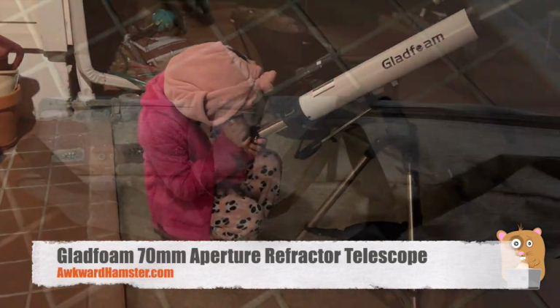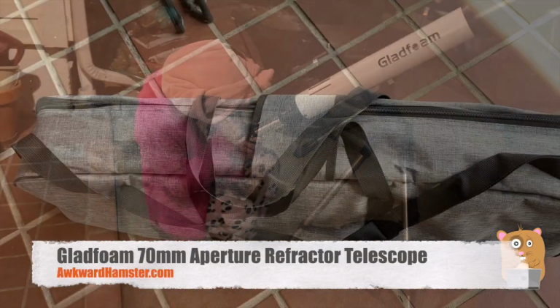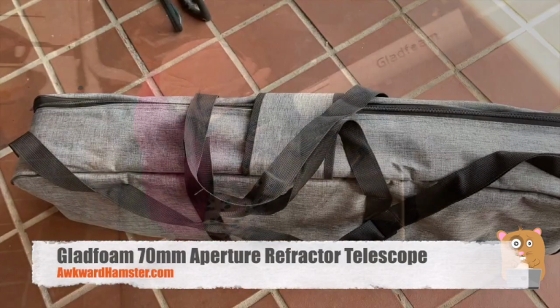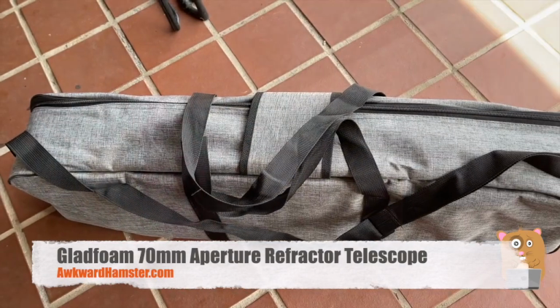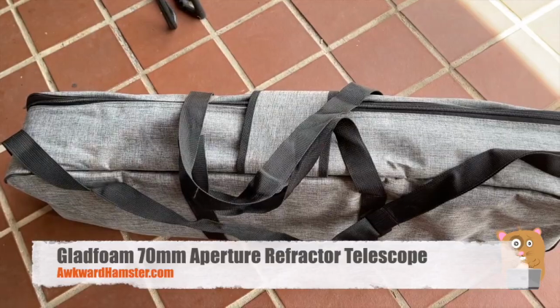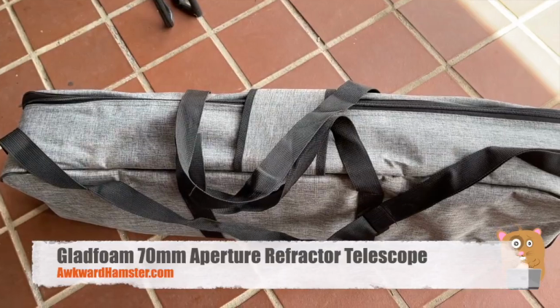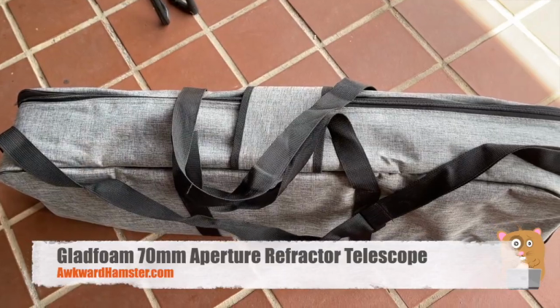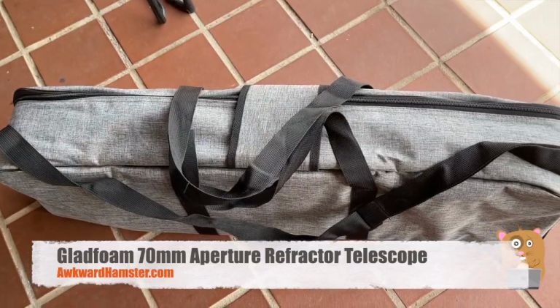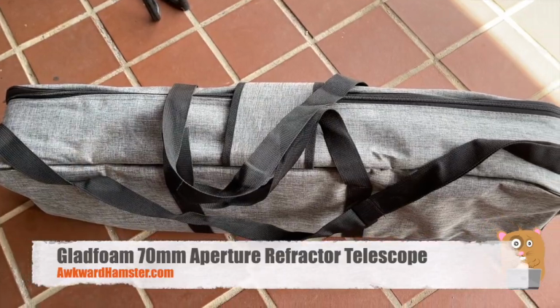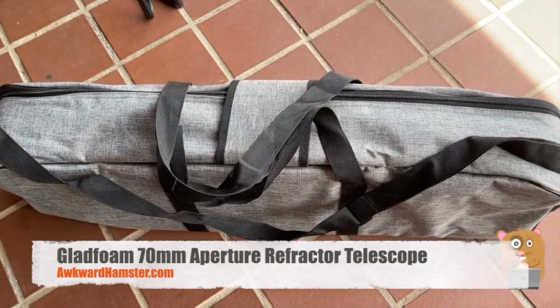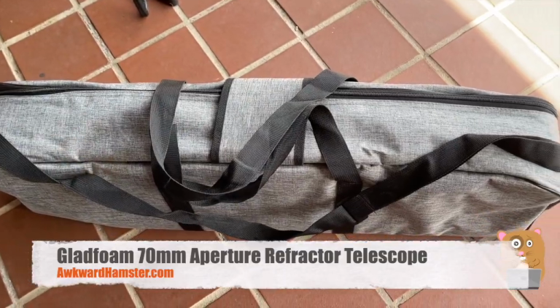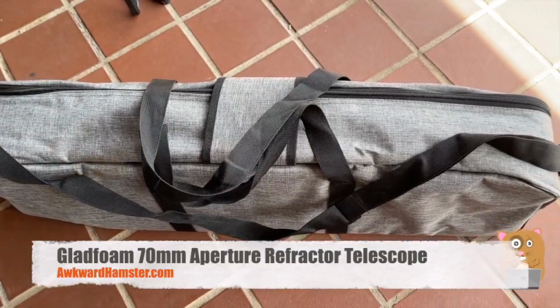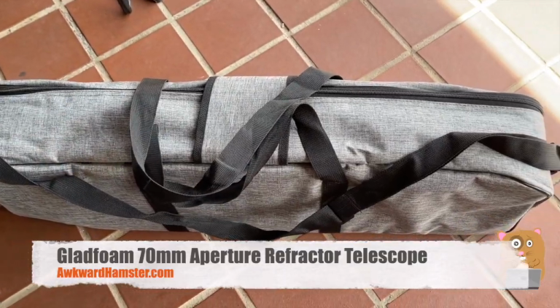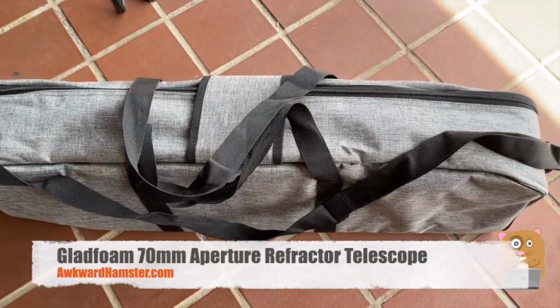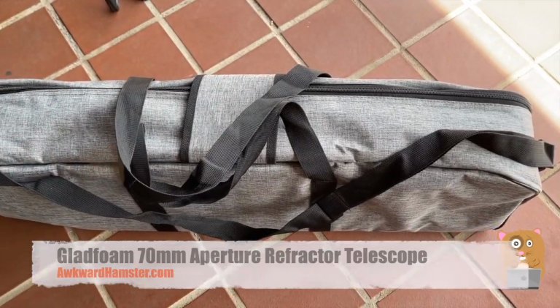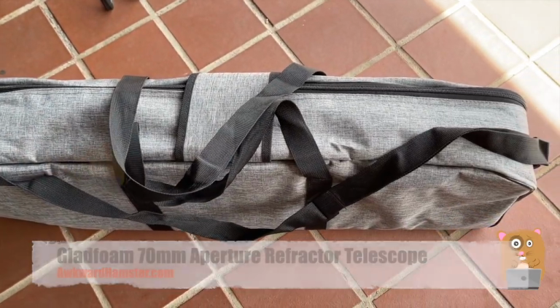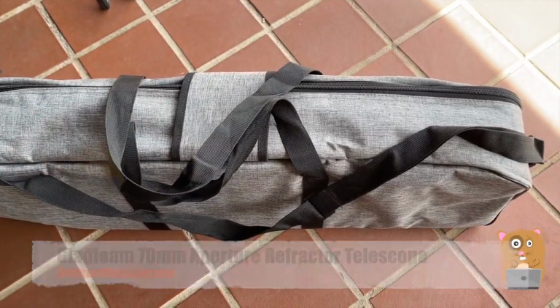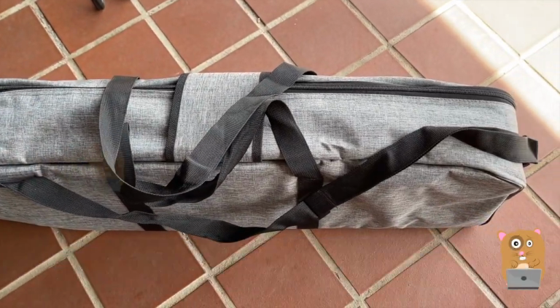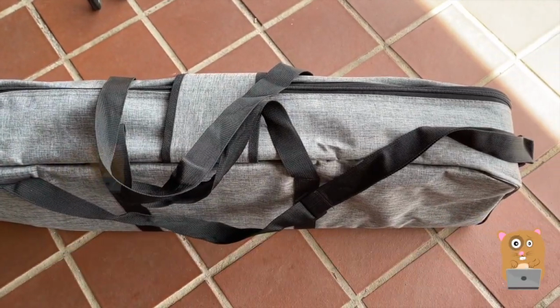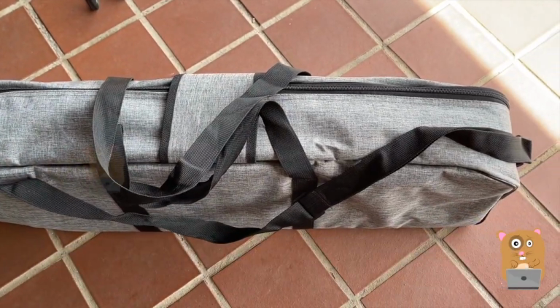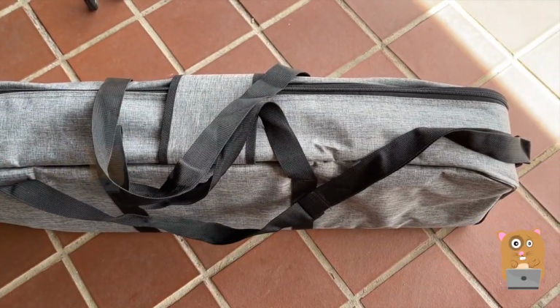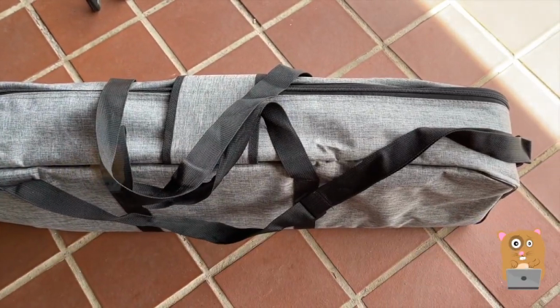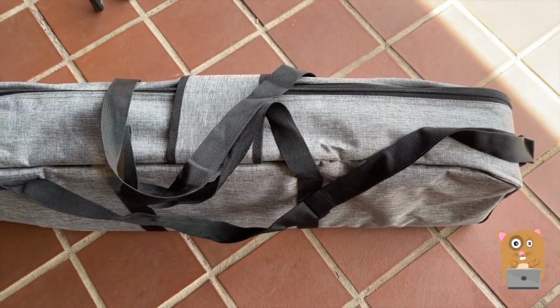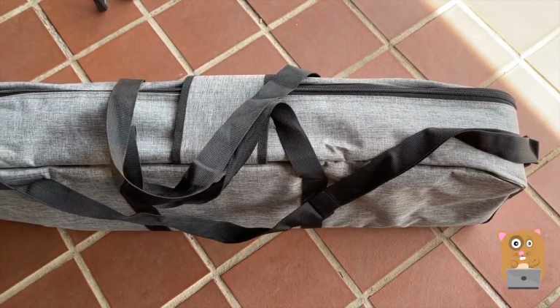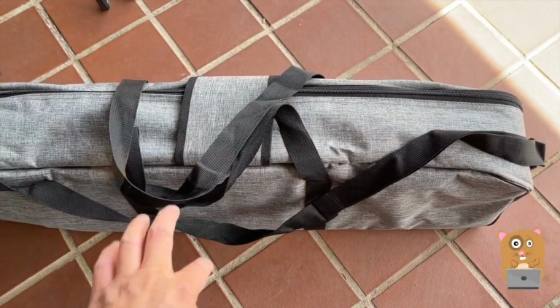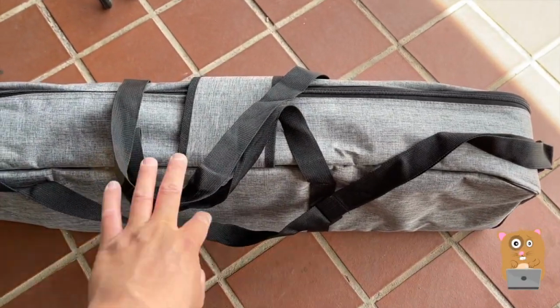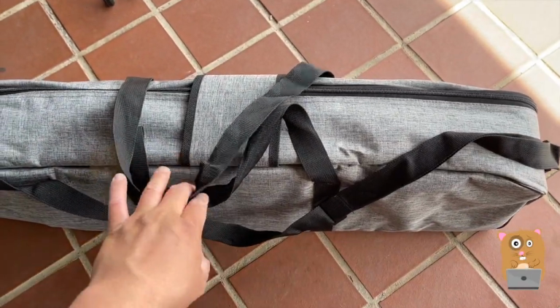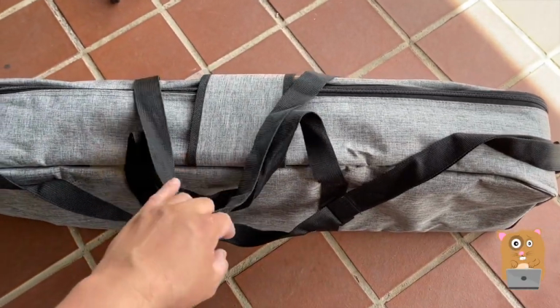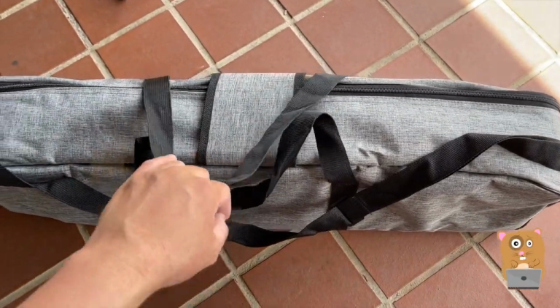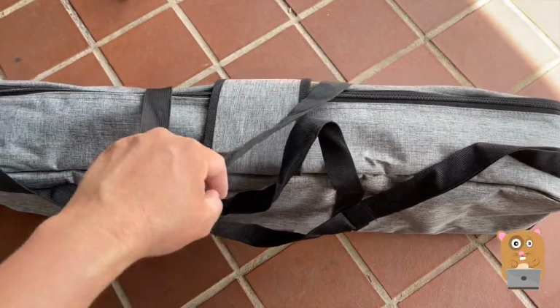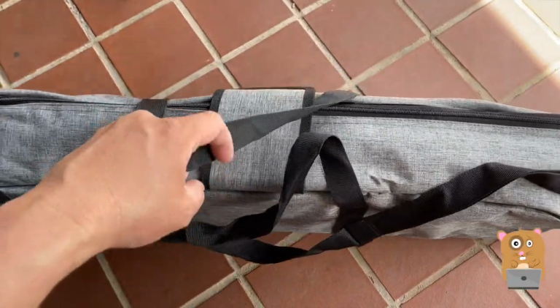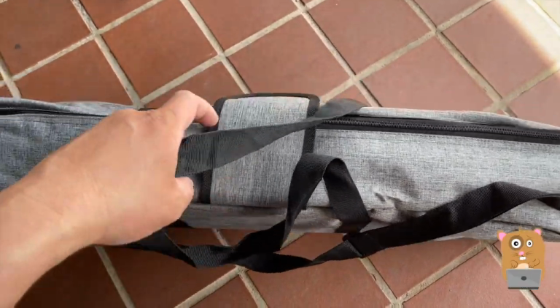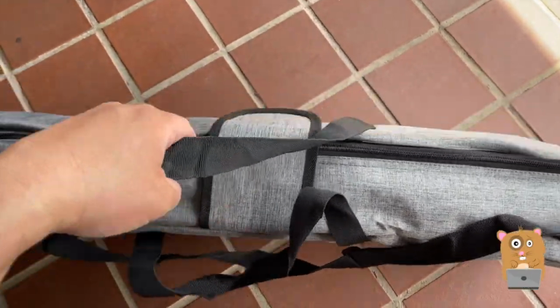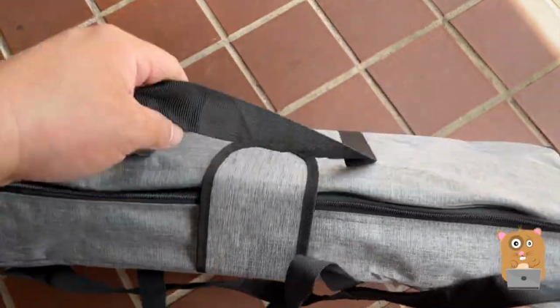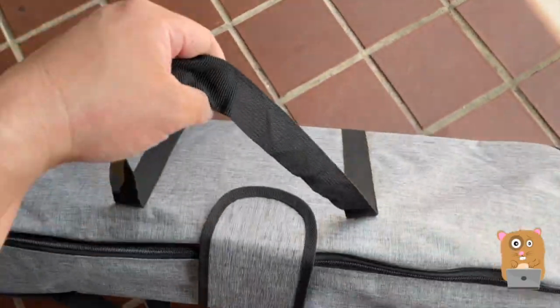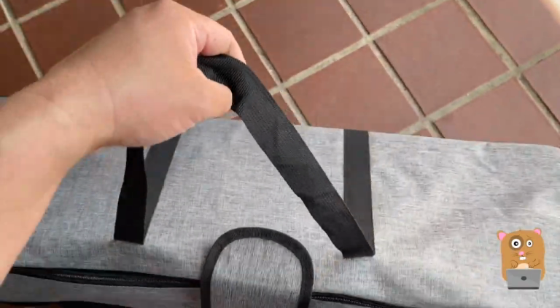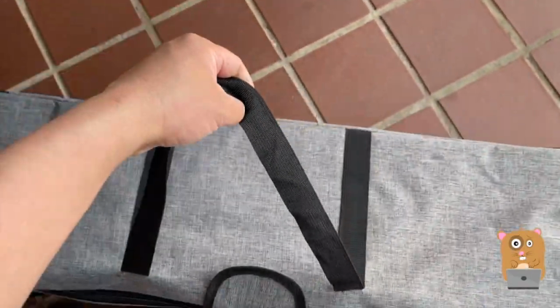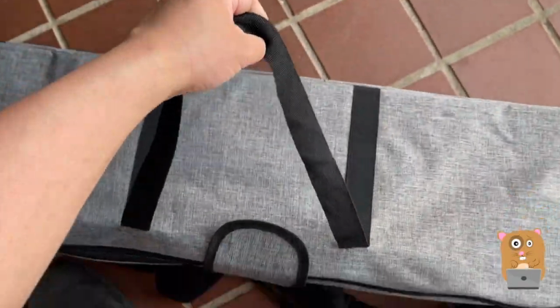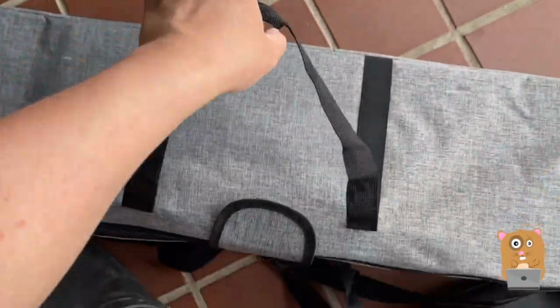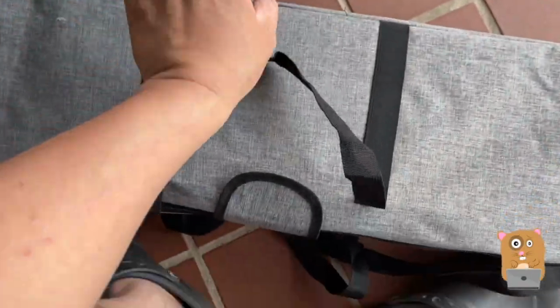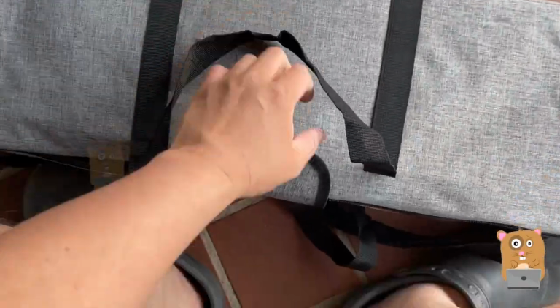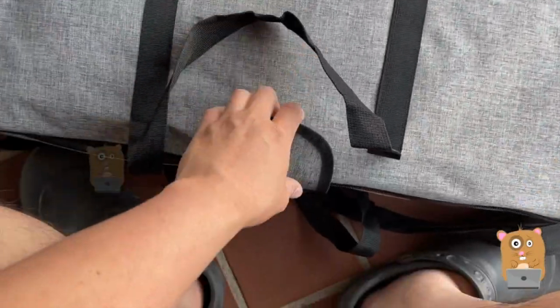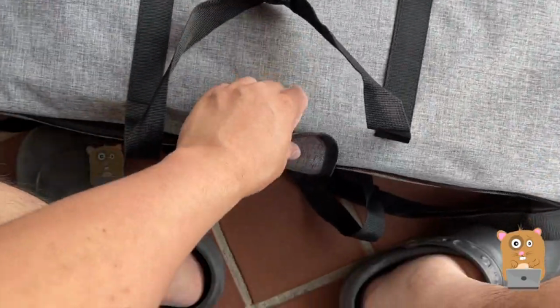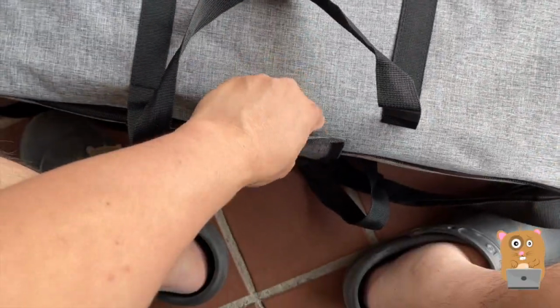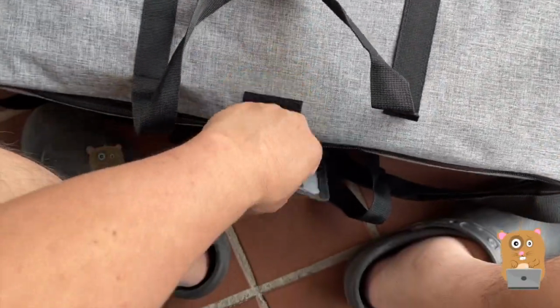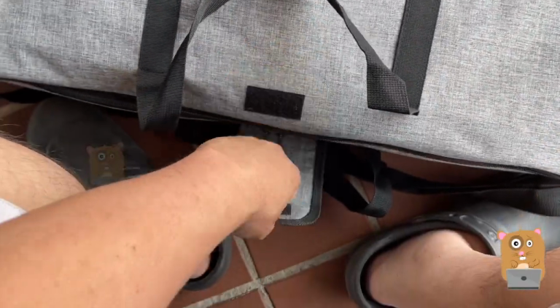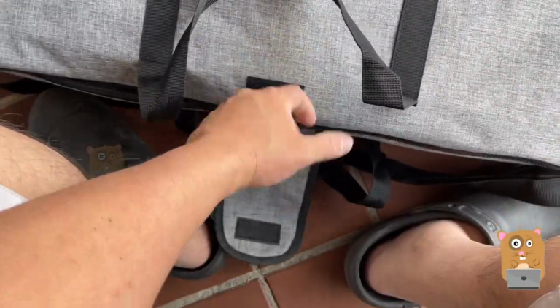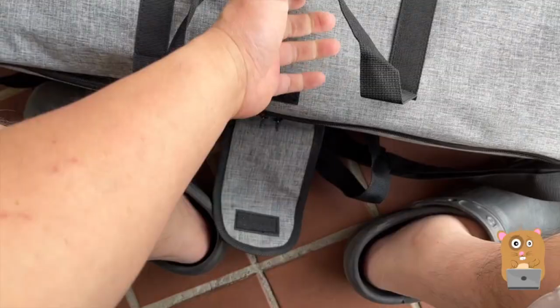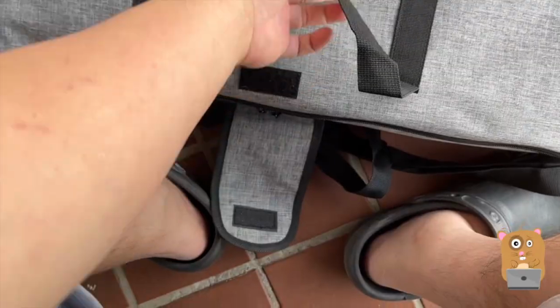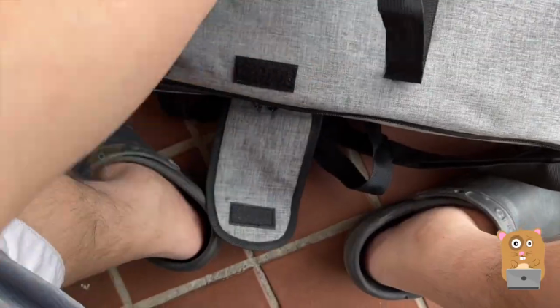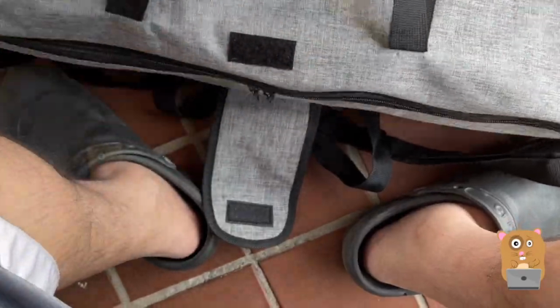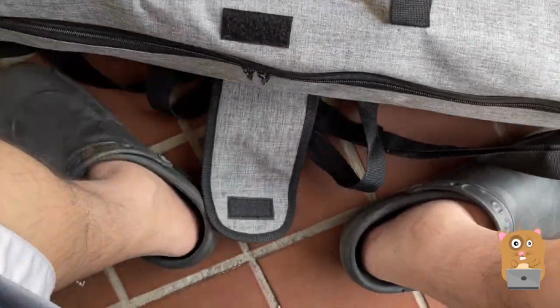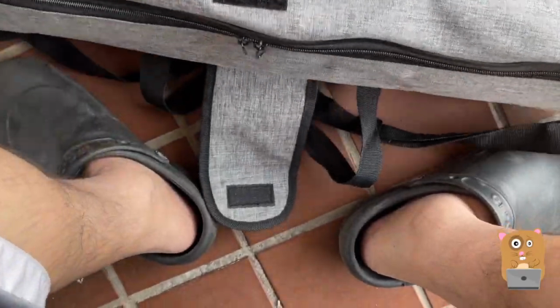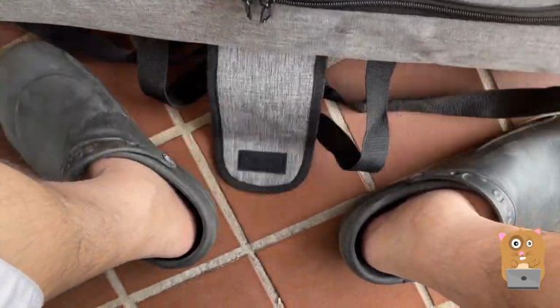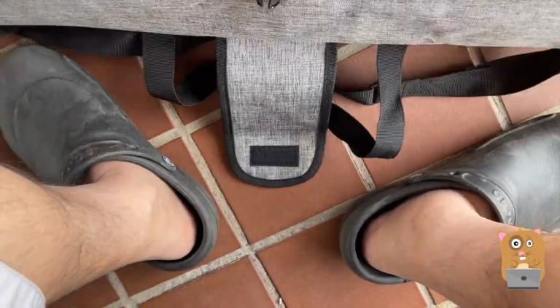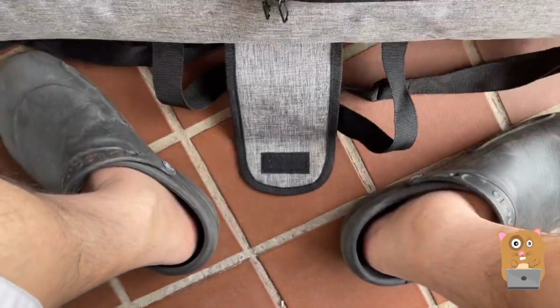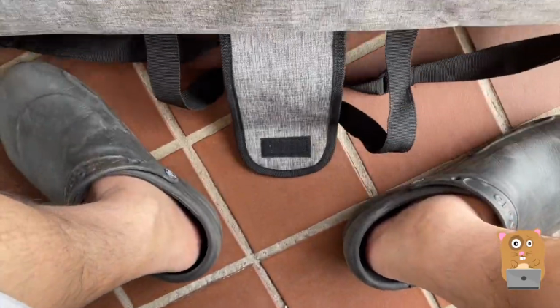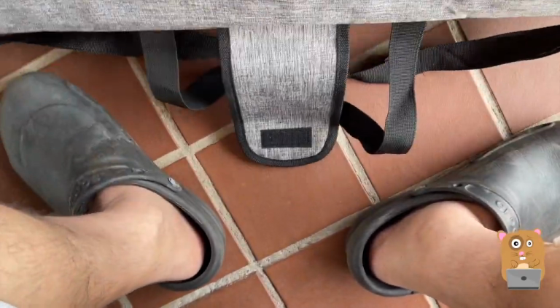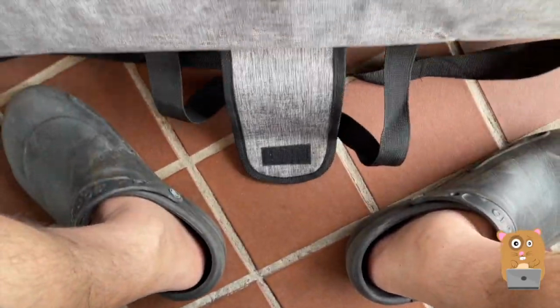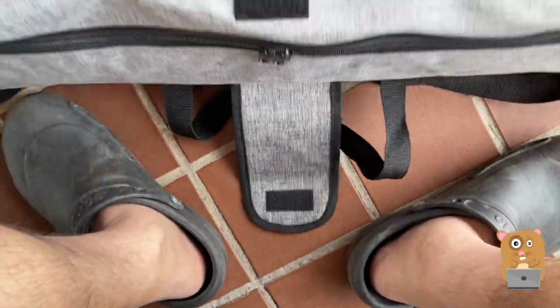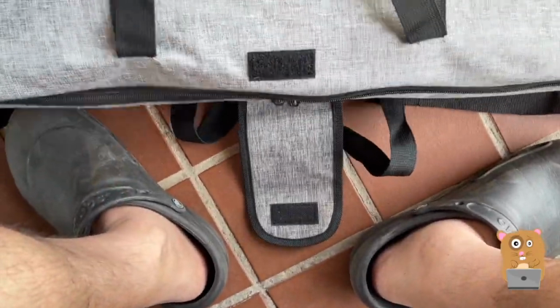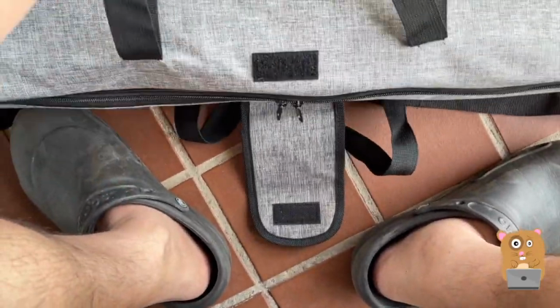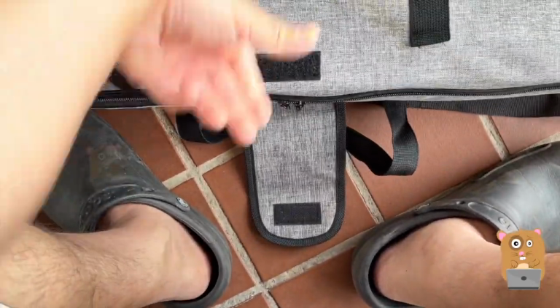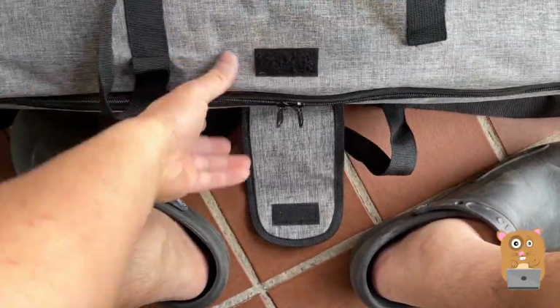Hi, welcome to Awkward Hamster. Today we'll be taking a look at this beauty. Let's open it together.